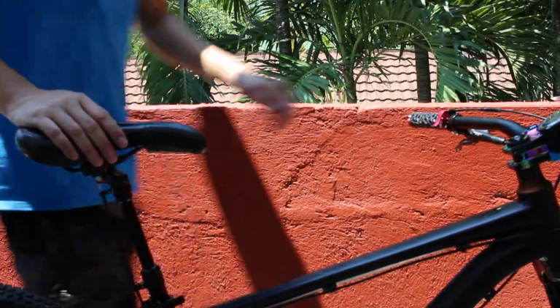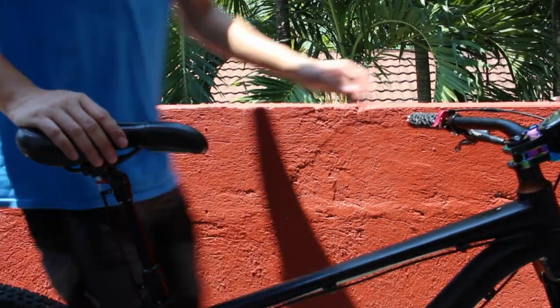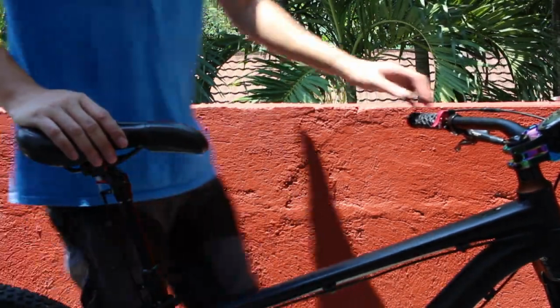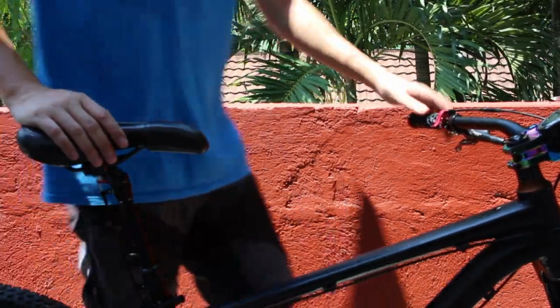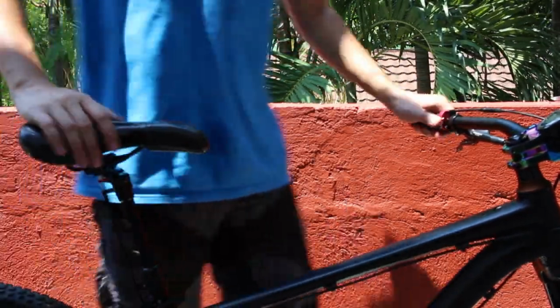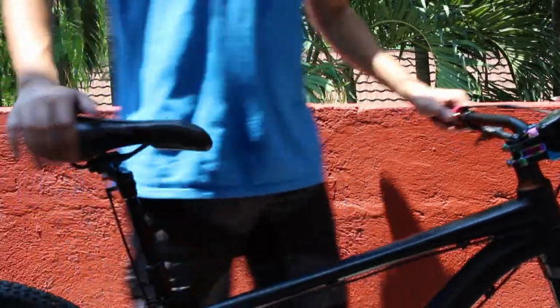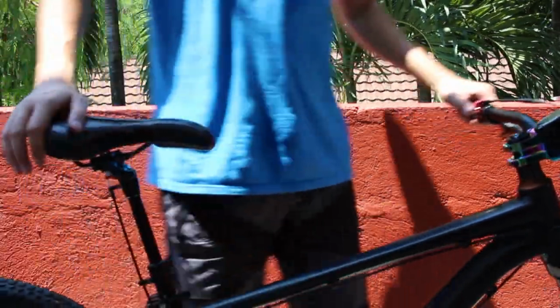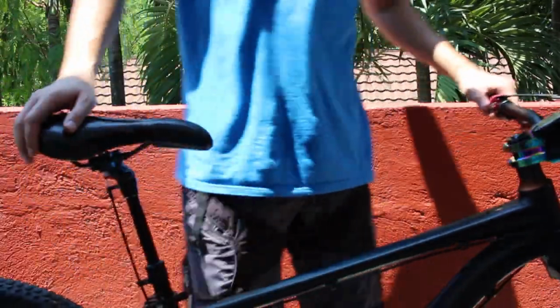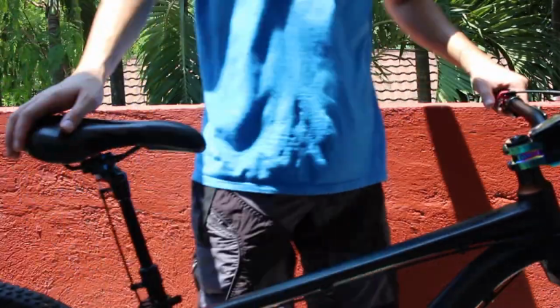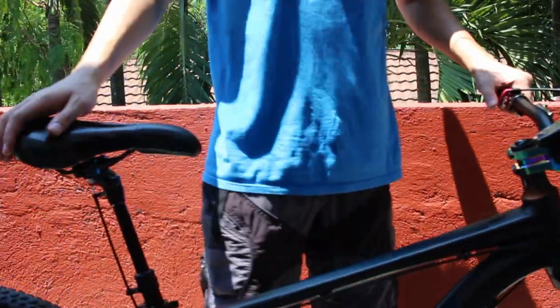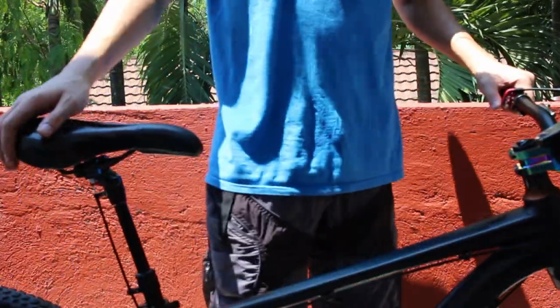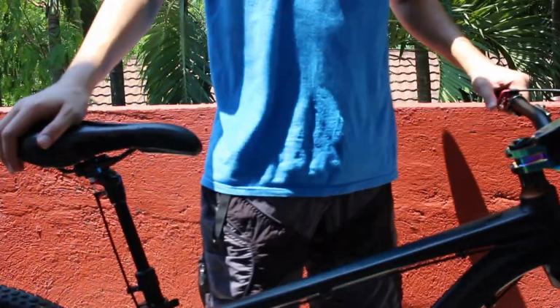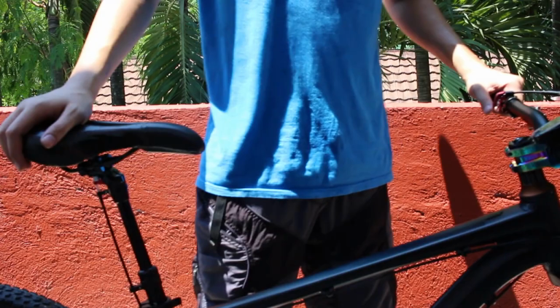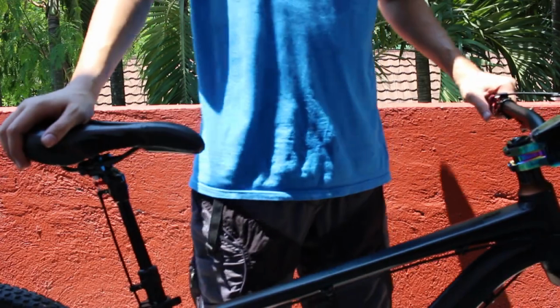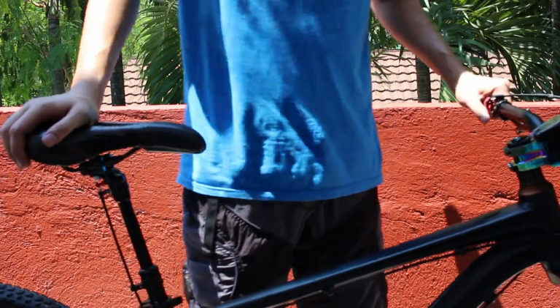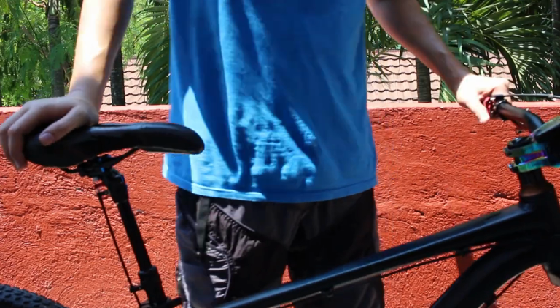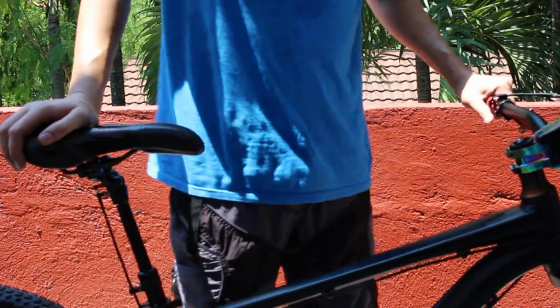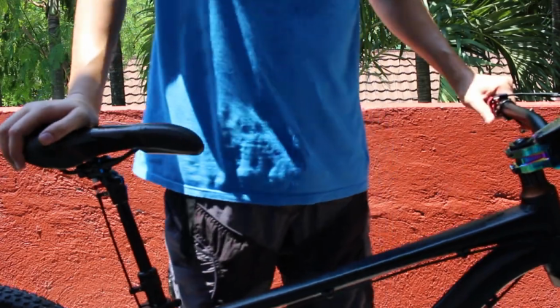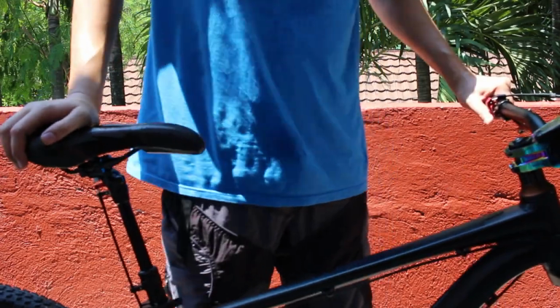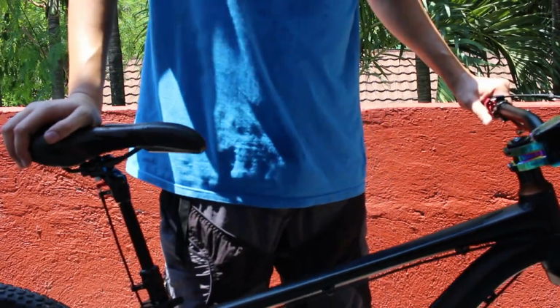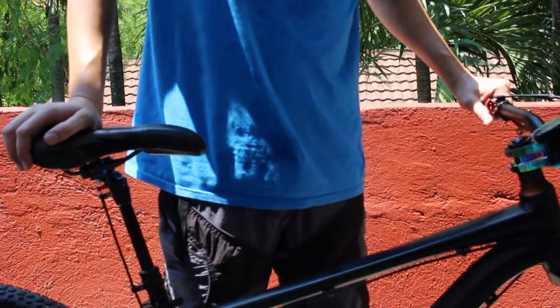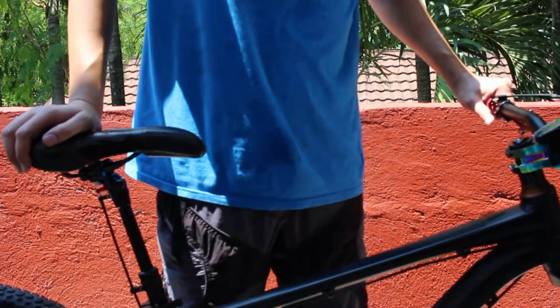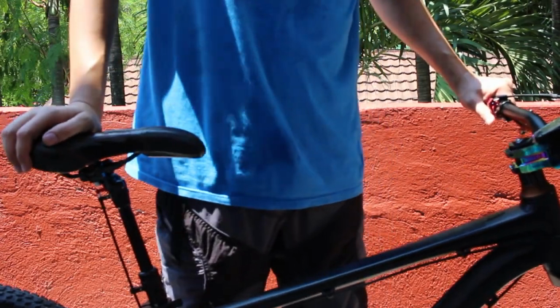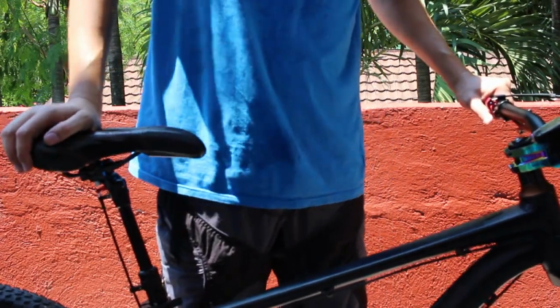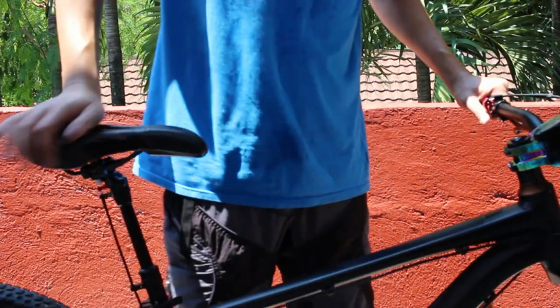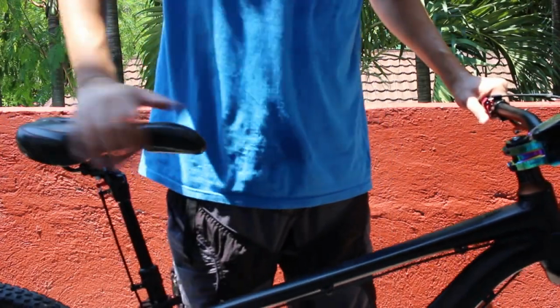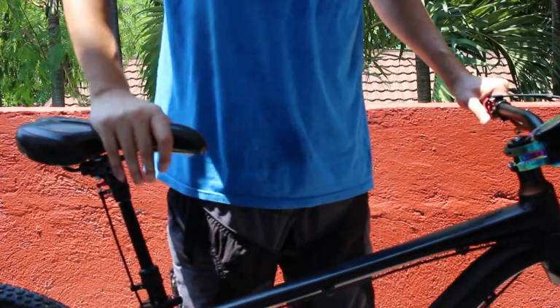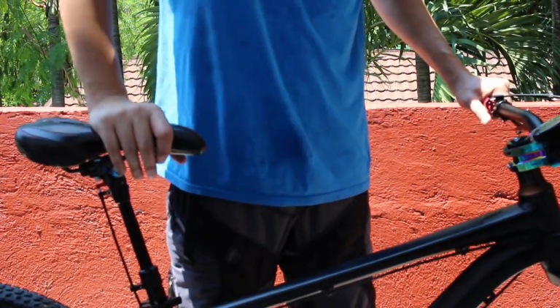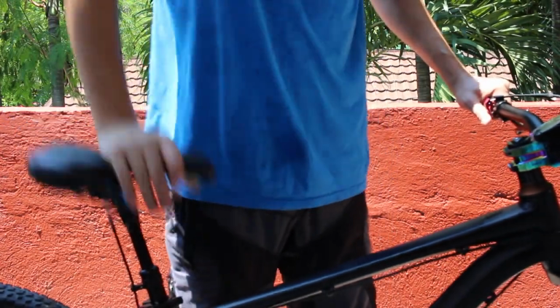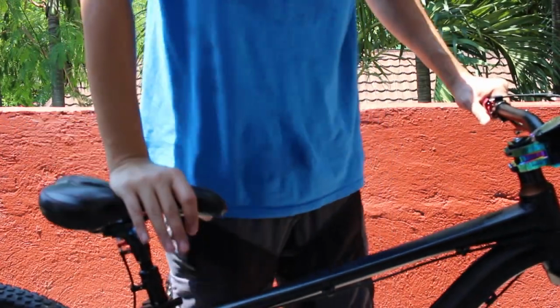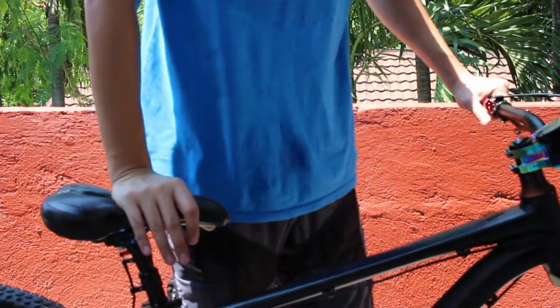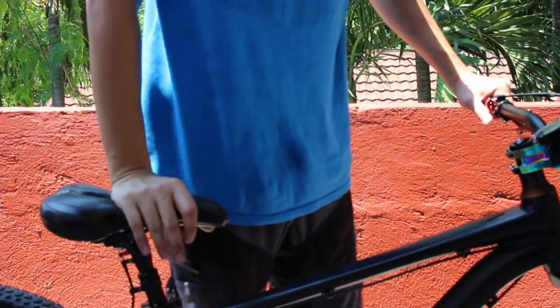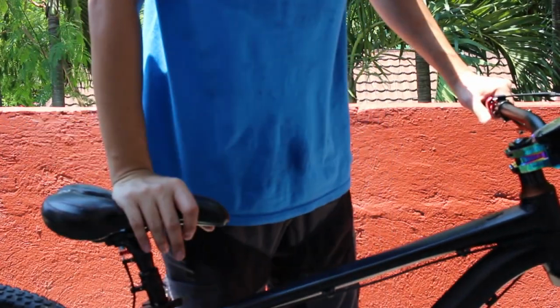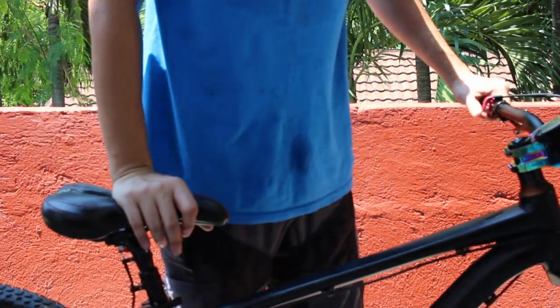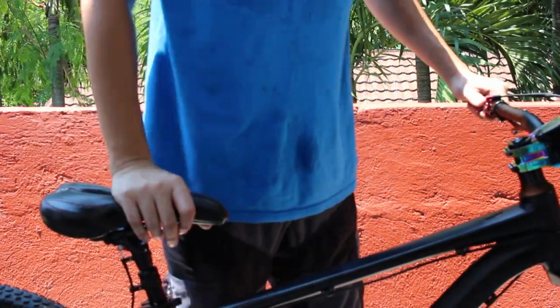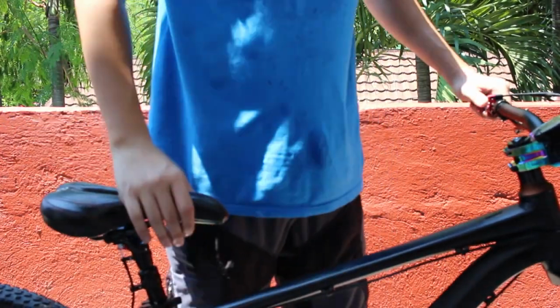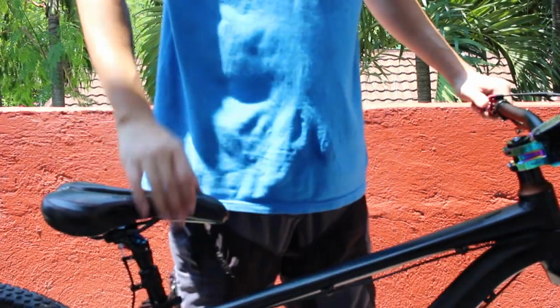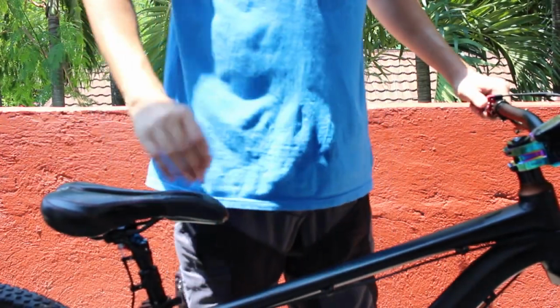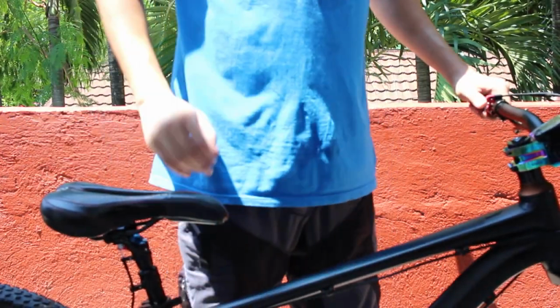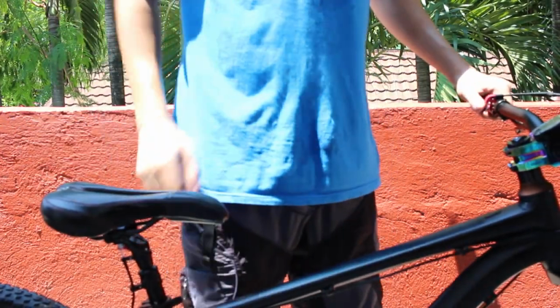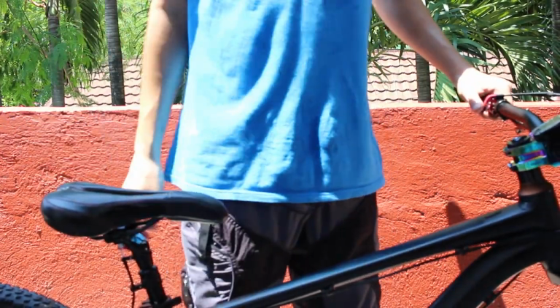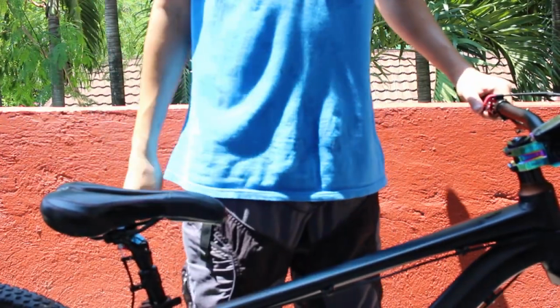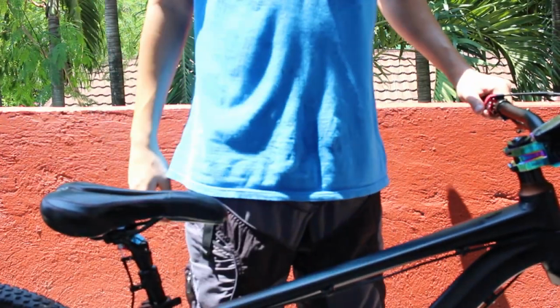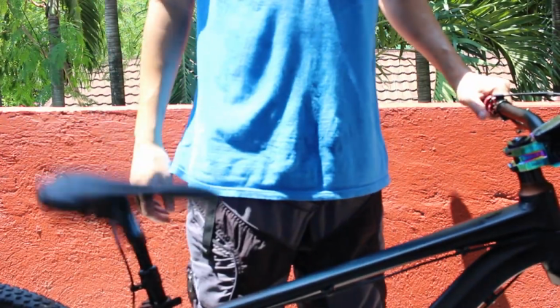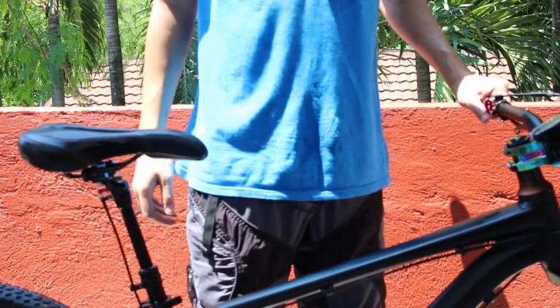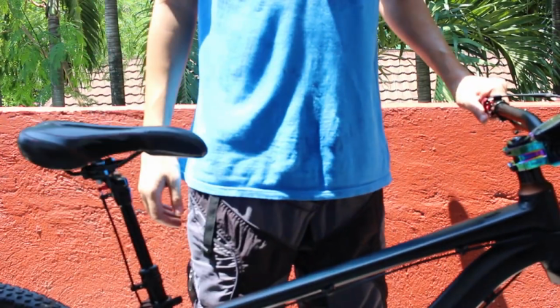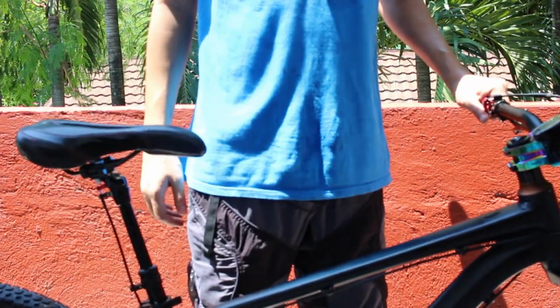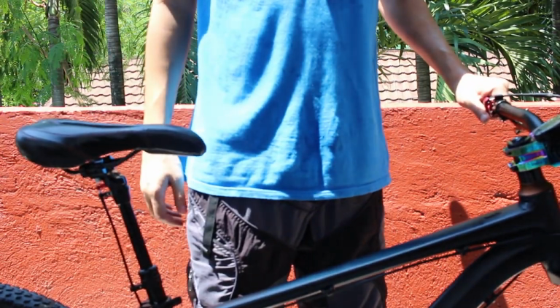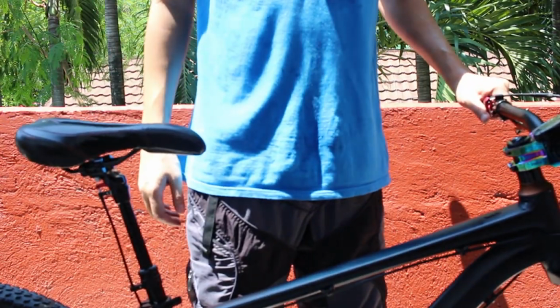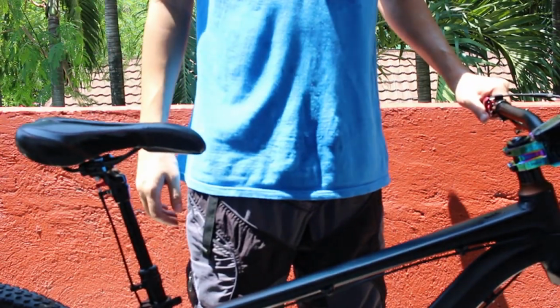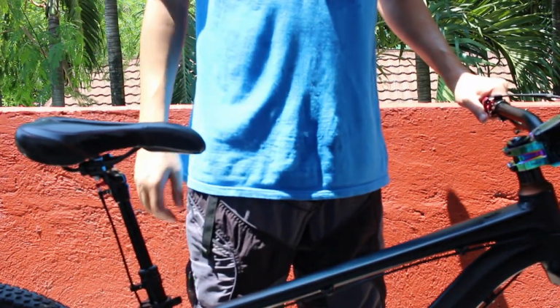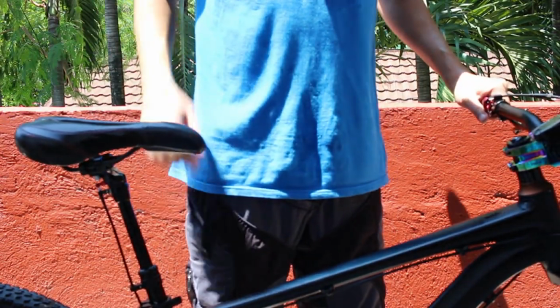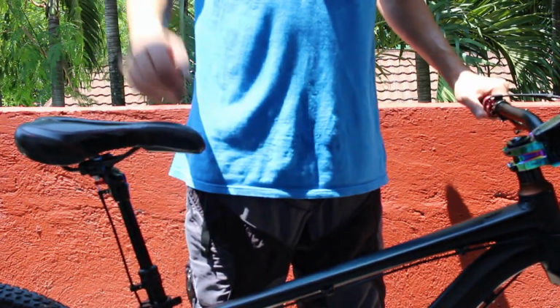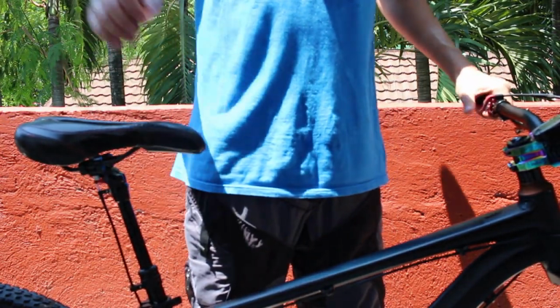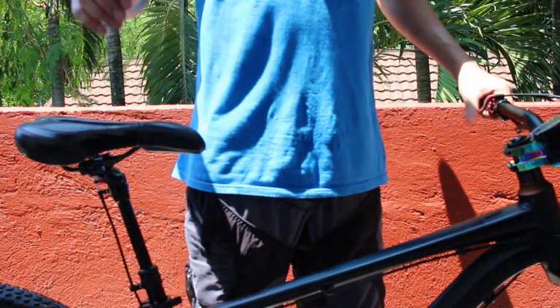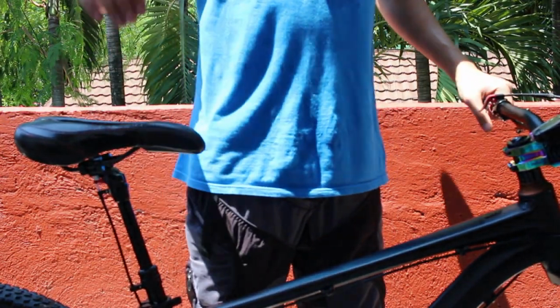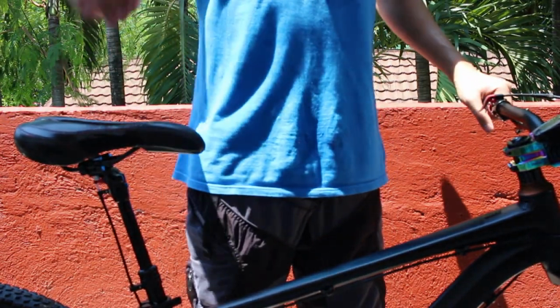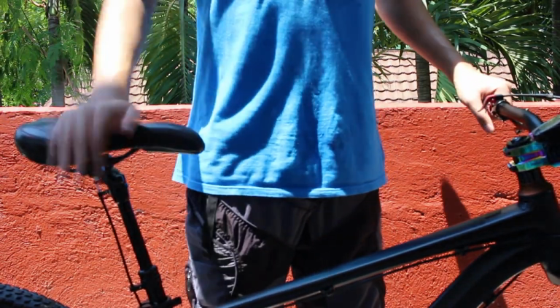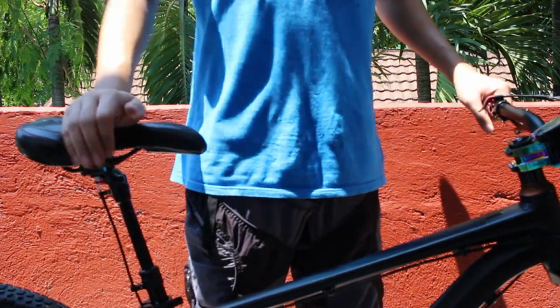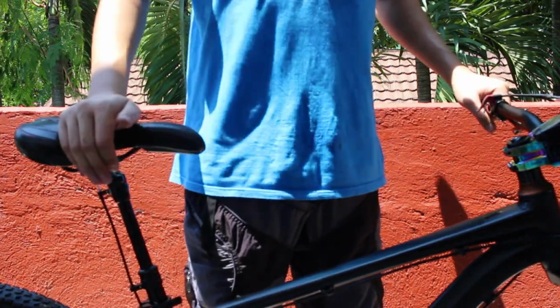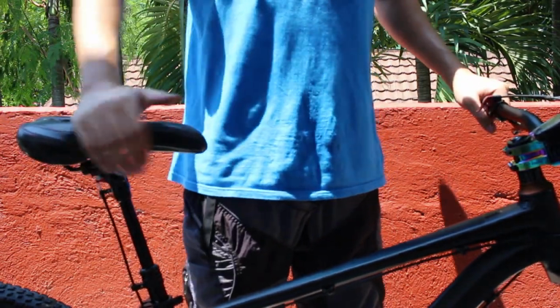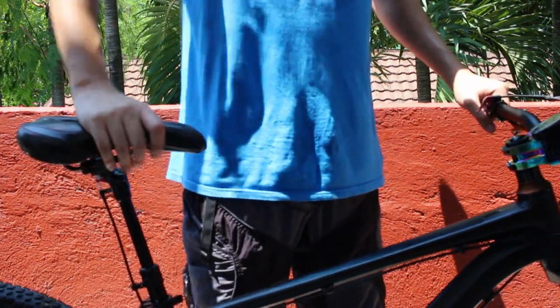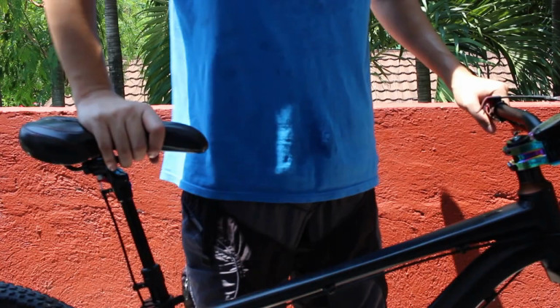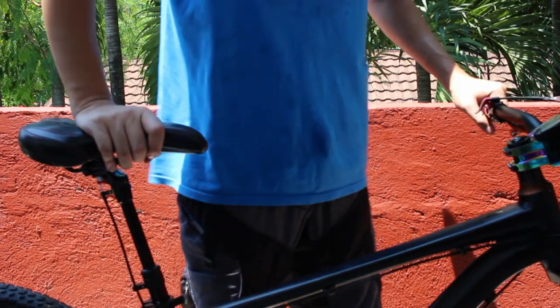And there you have it — a perfectly working cheap external dropper post. Now let's take it out on the trails.